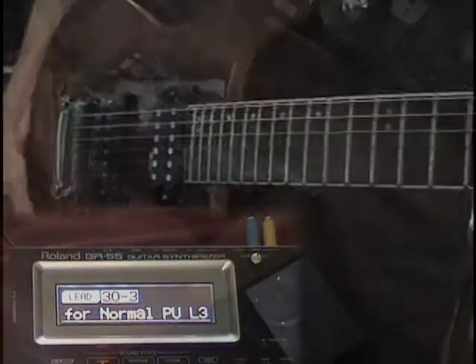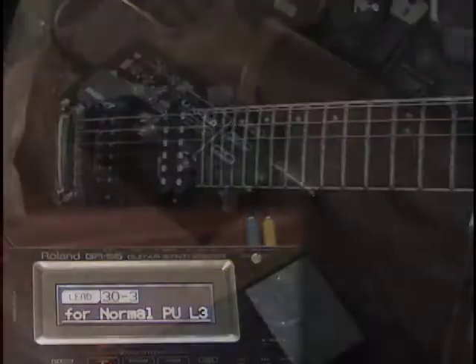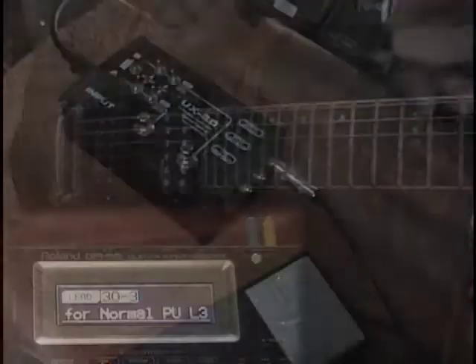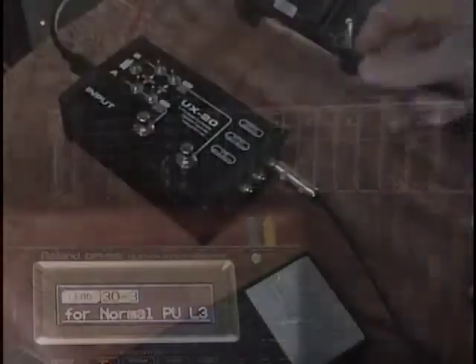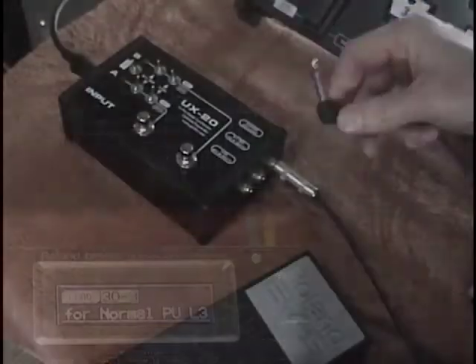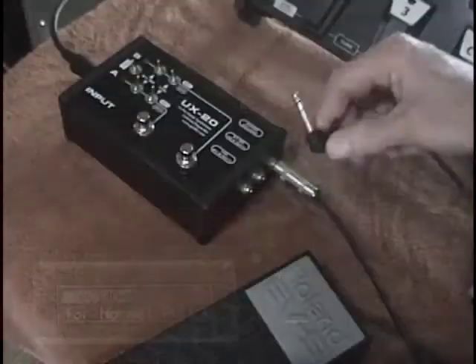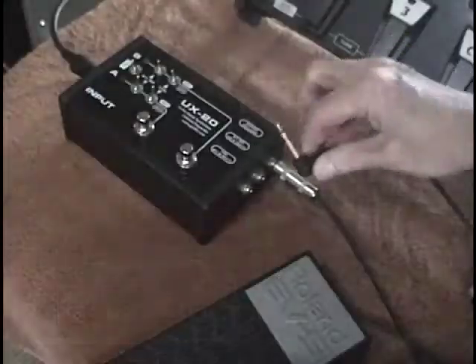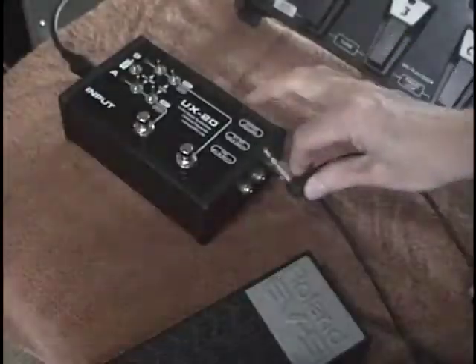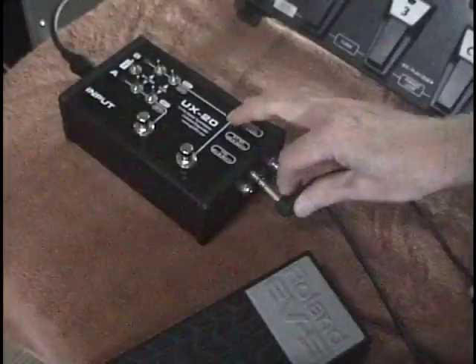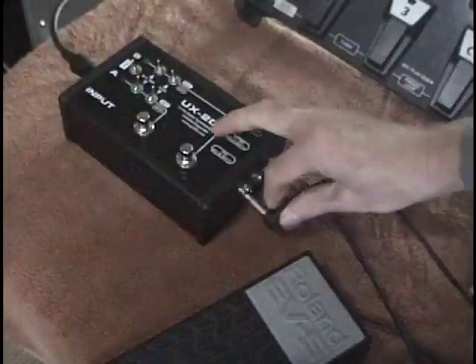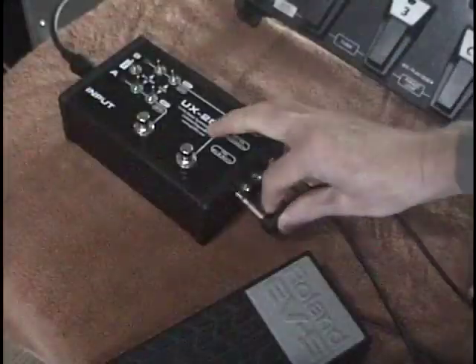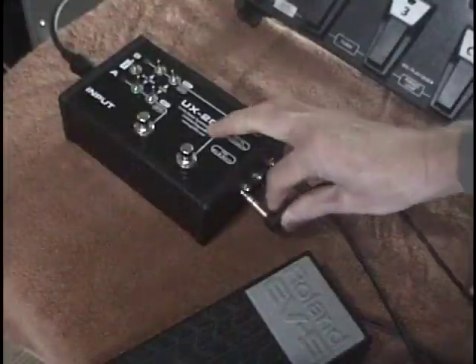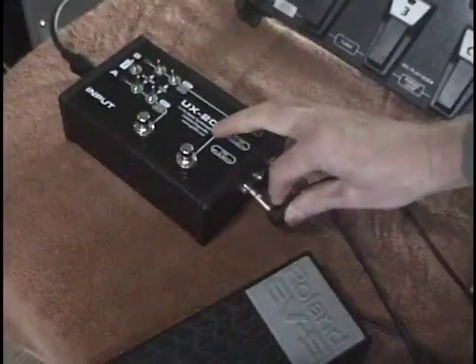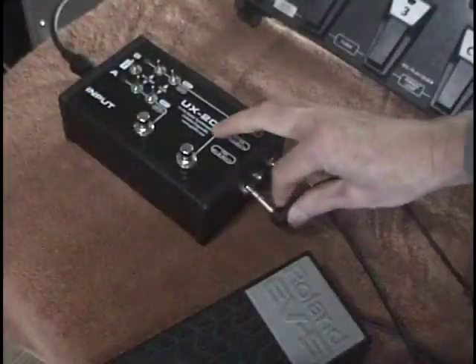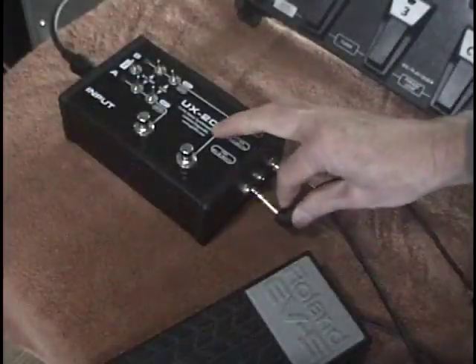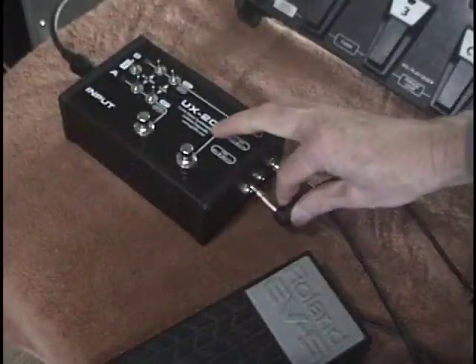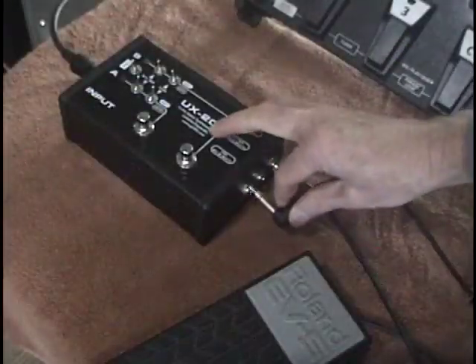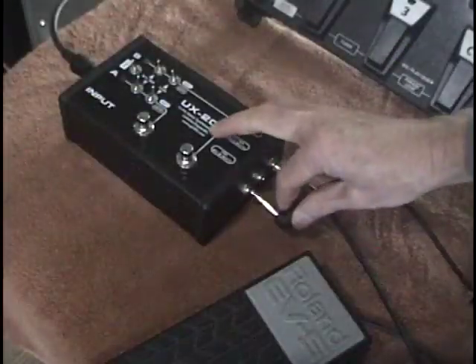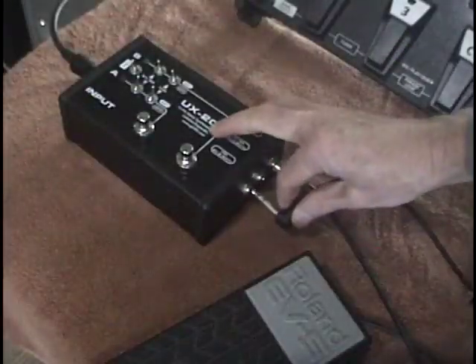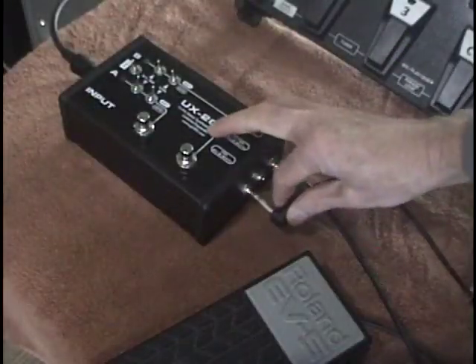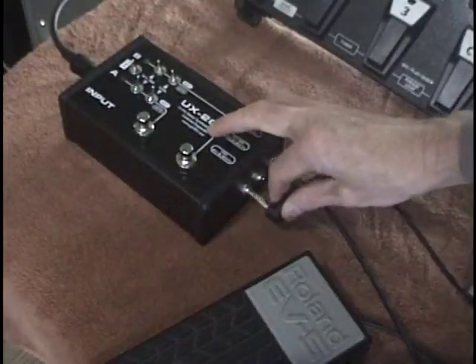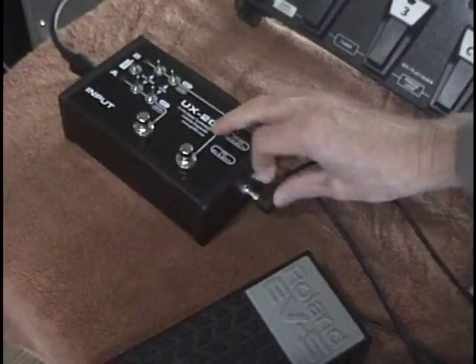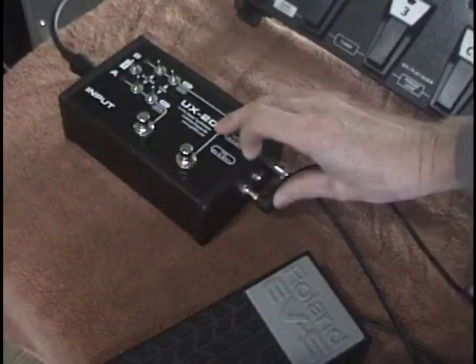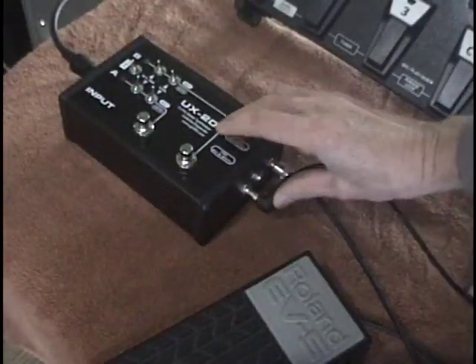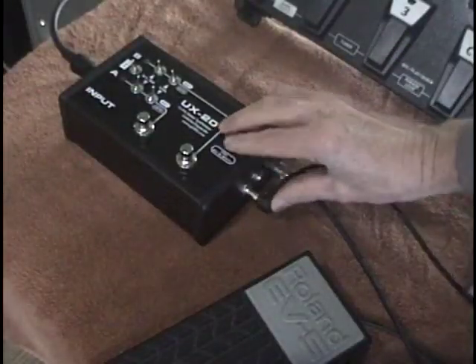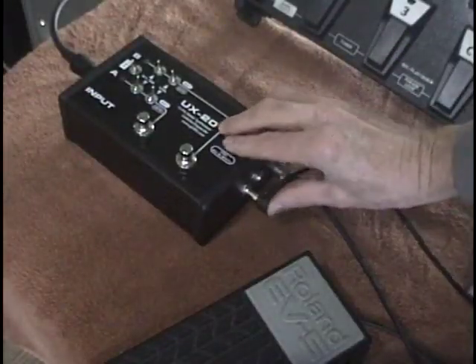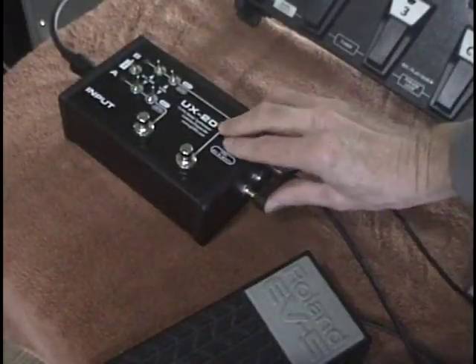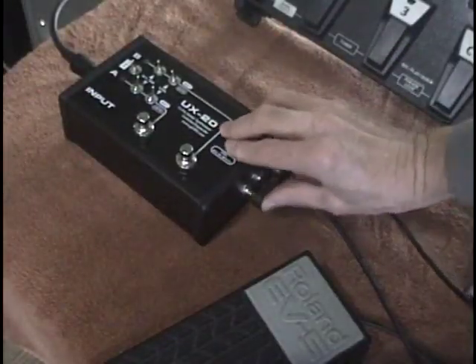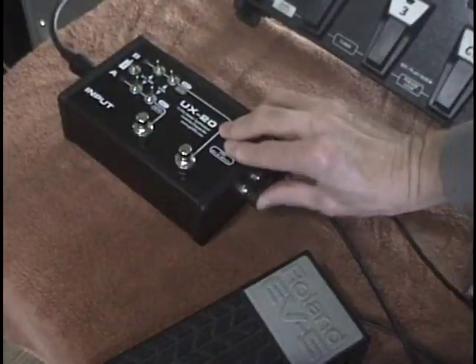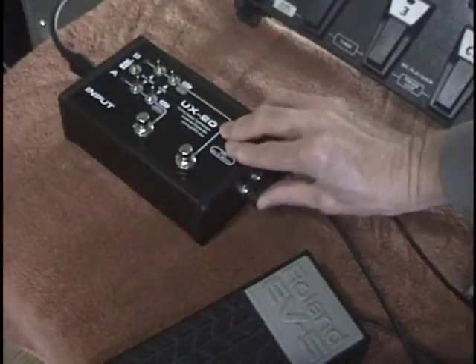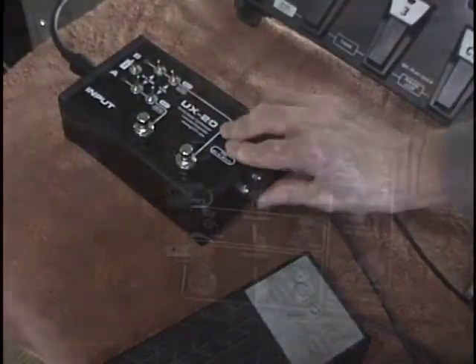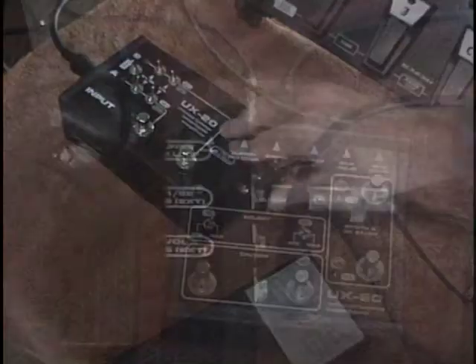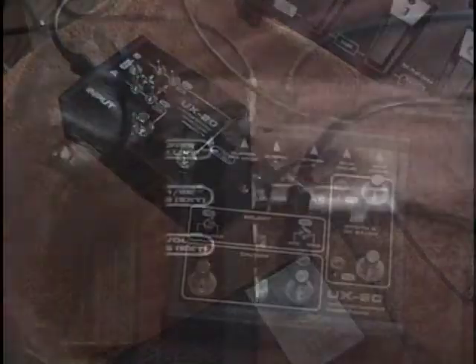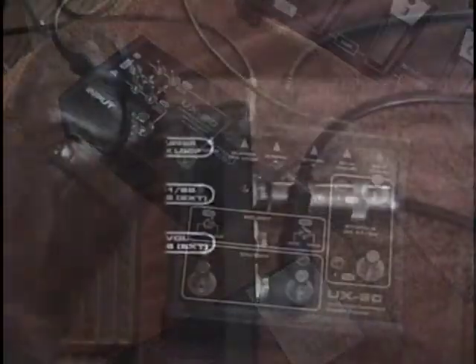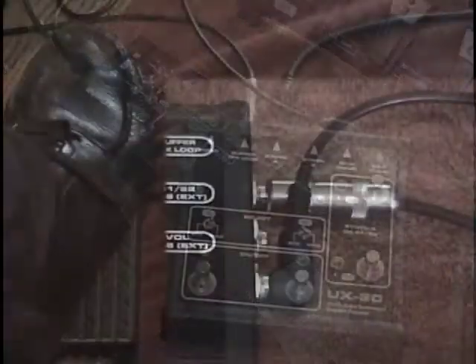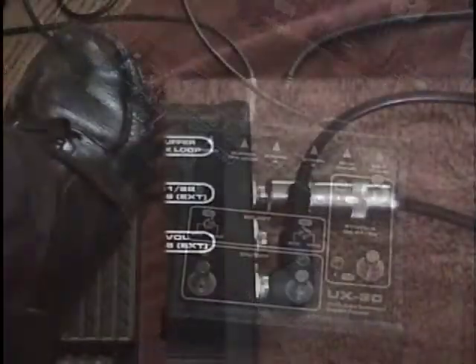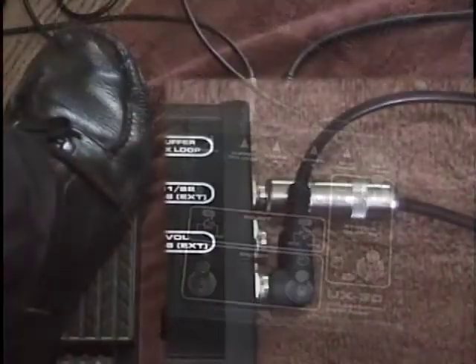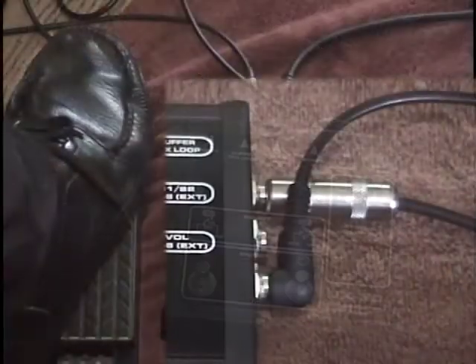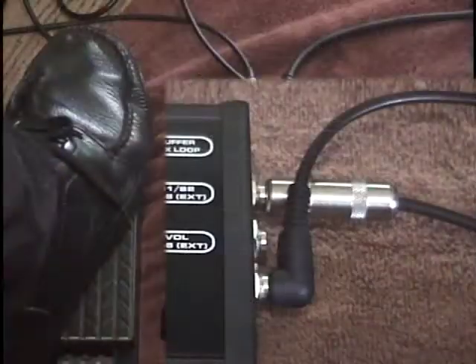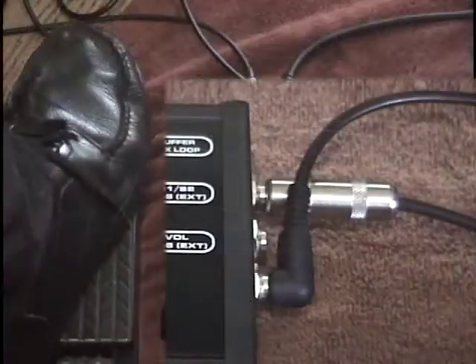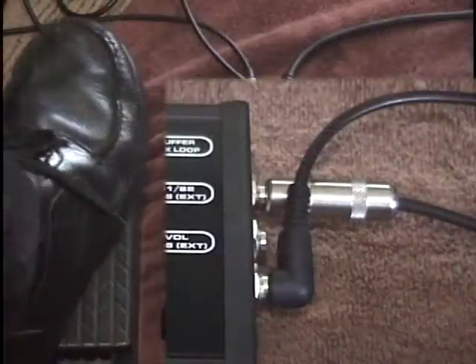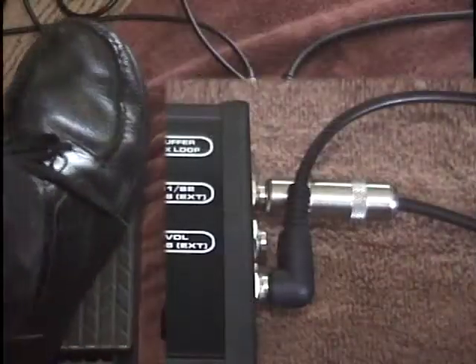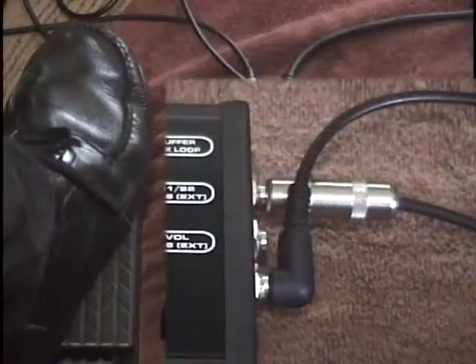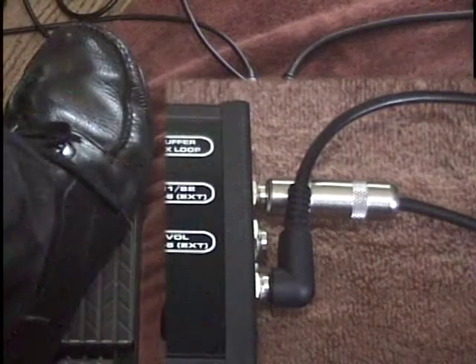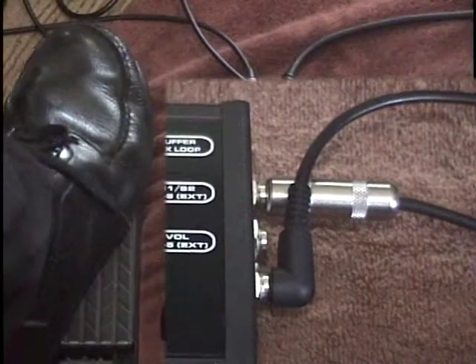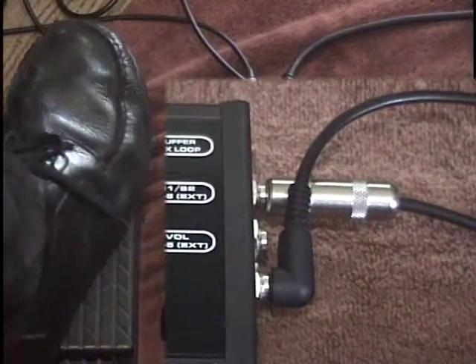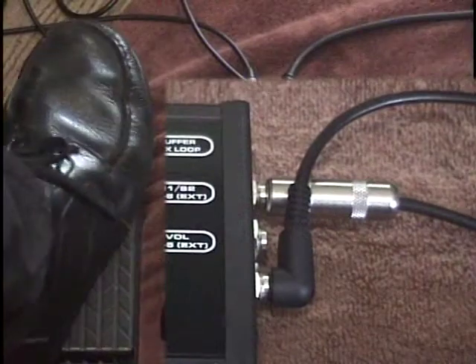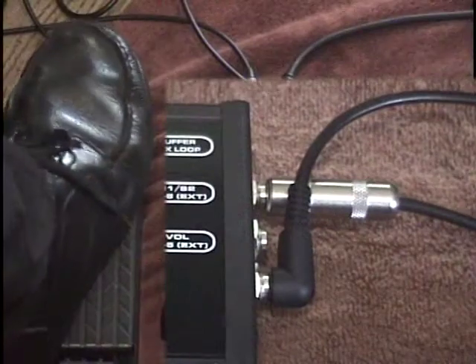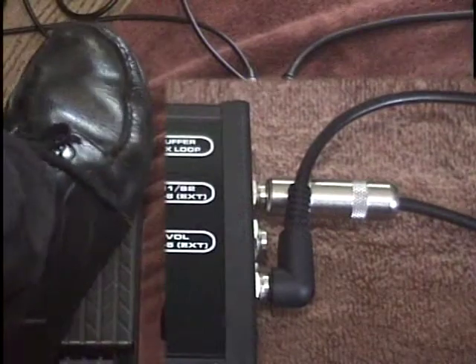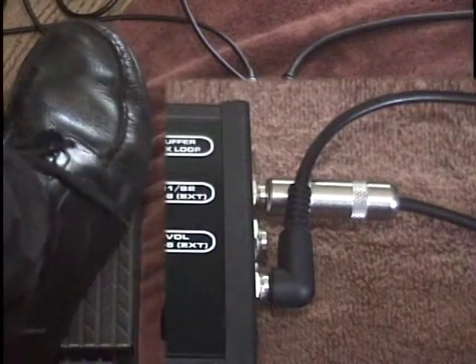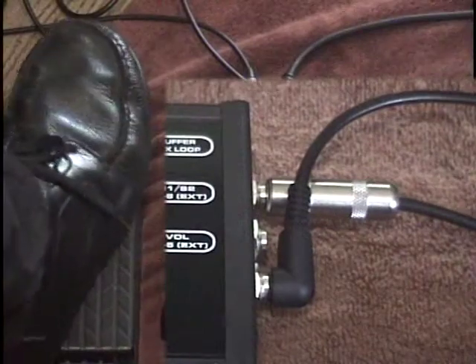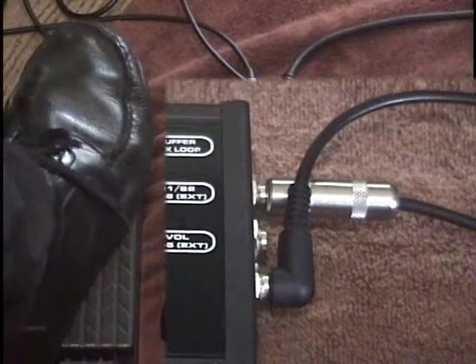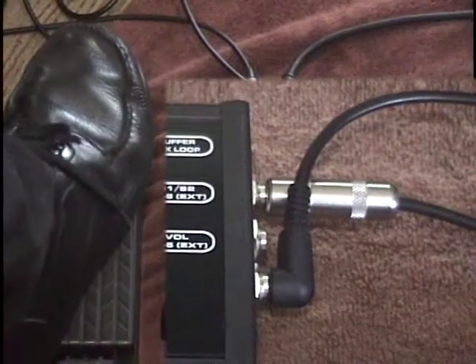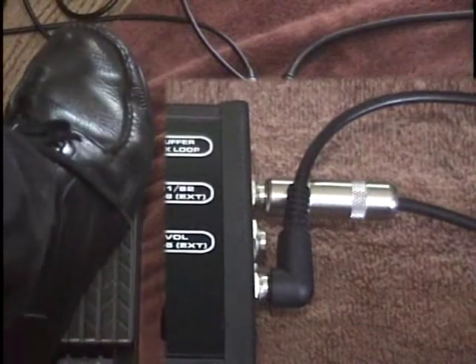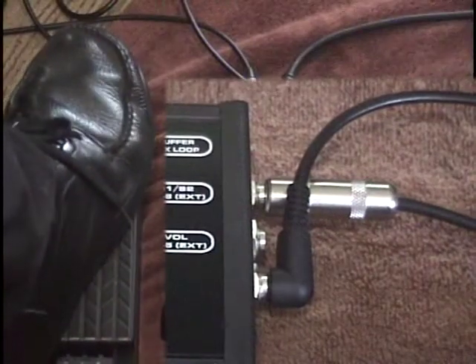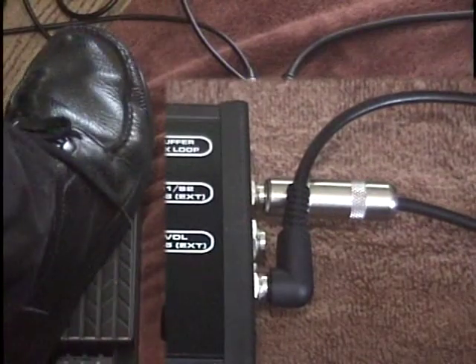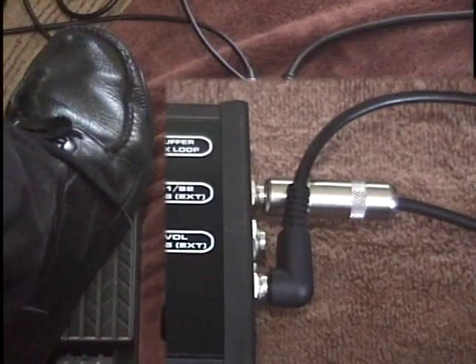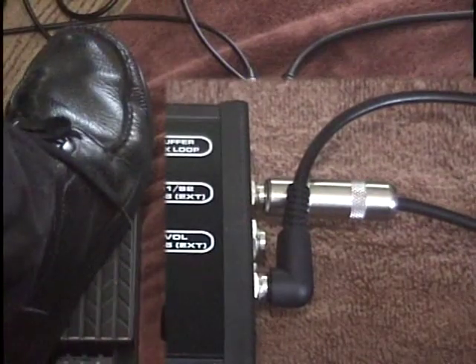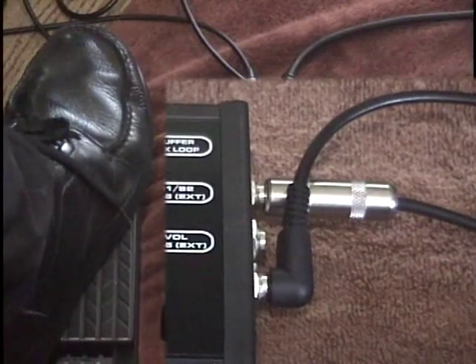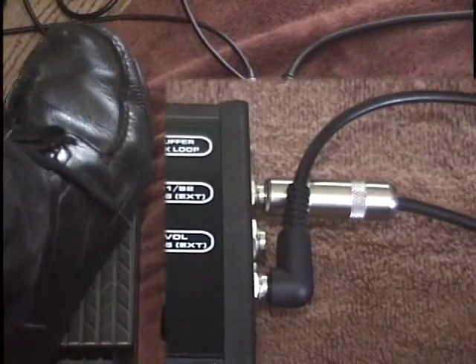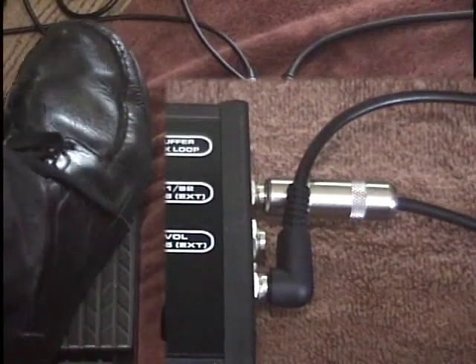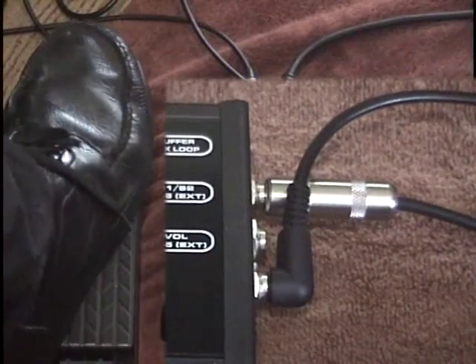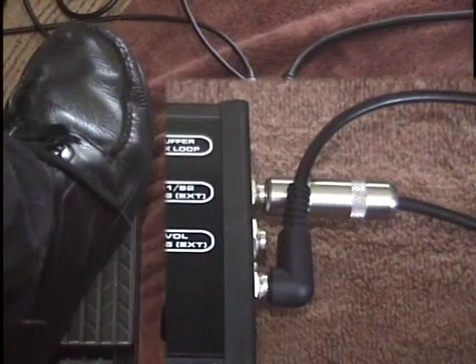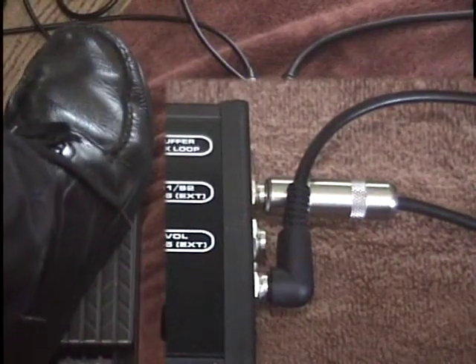If you want to control the volume of the GR55 with the foot pedal, then just plug a Roland EV5 into the external volume jack.